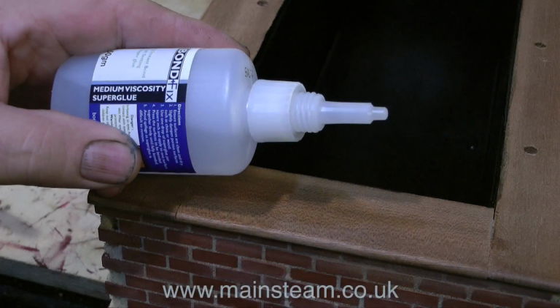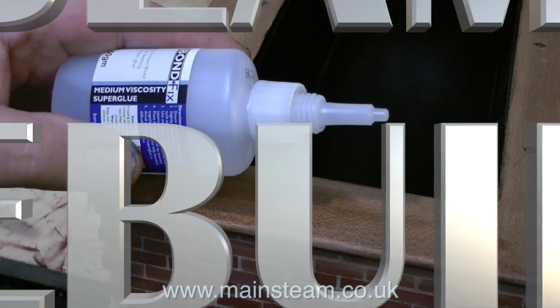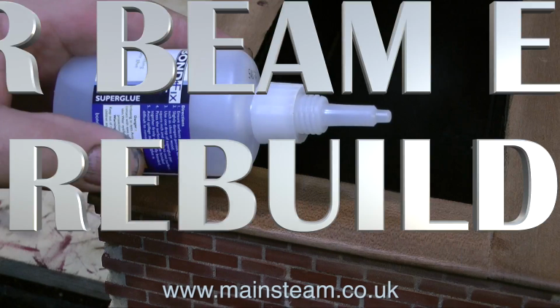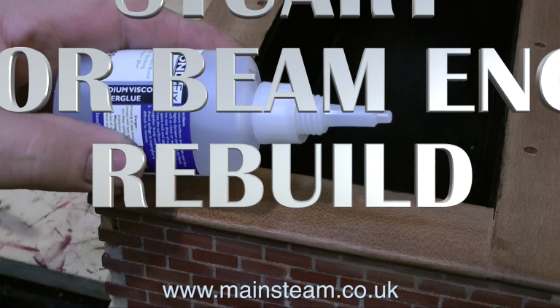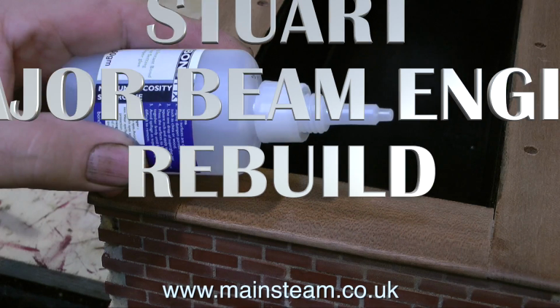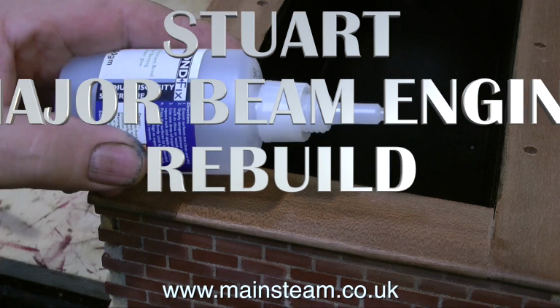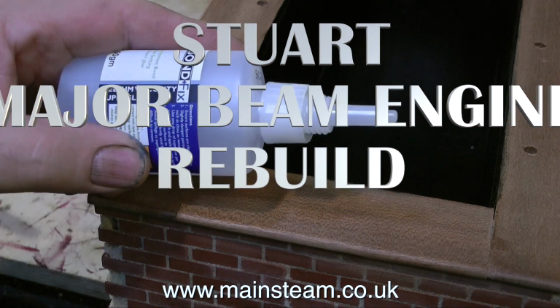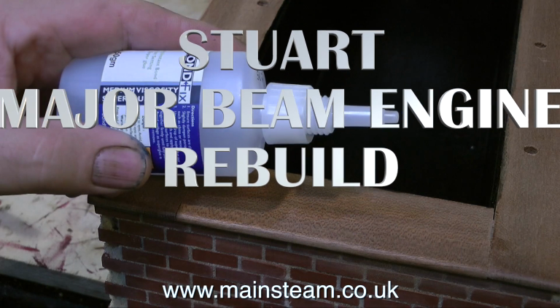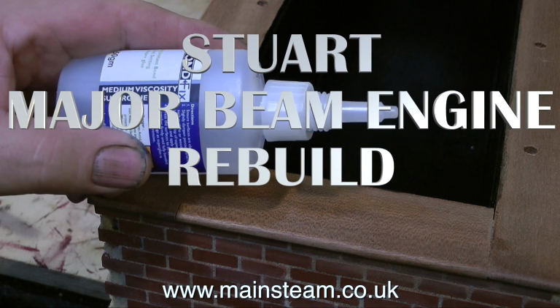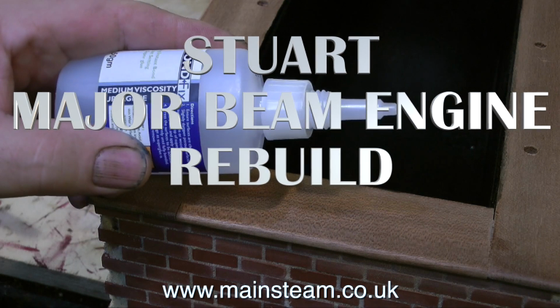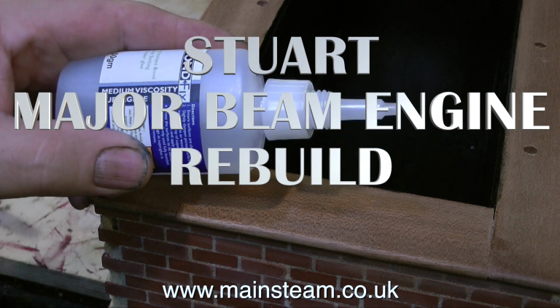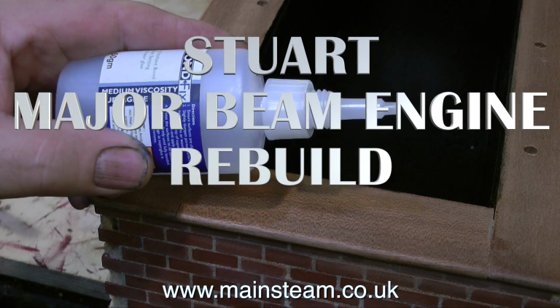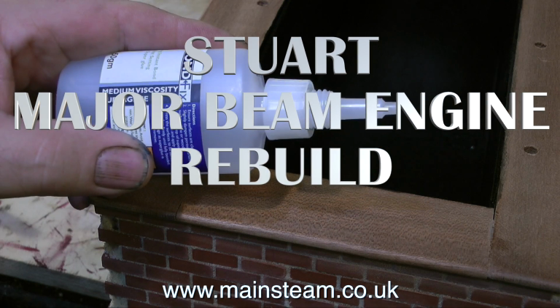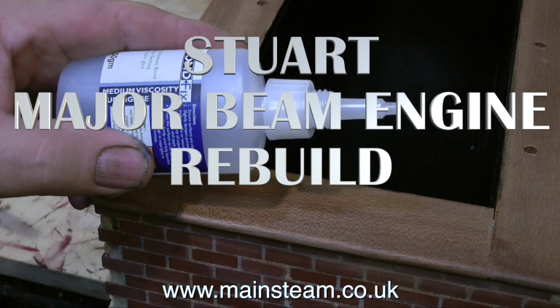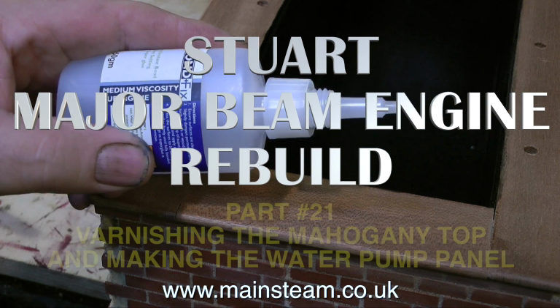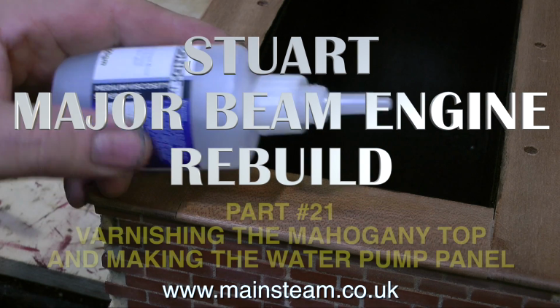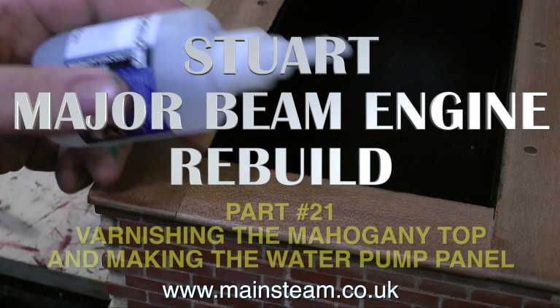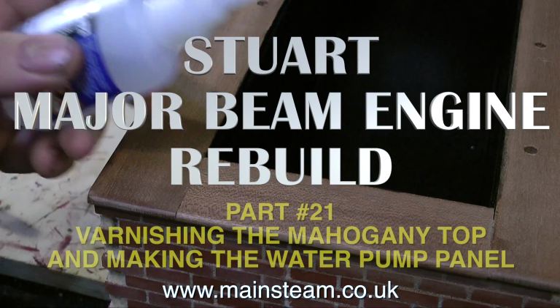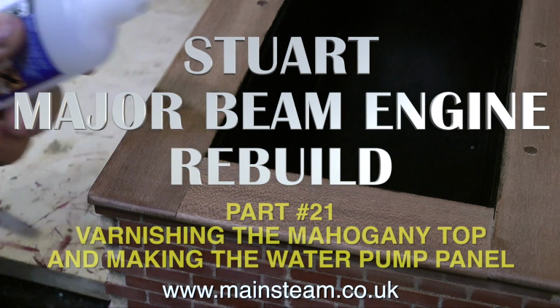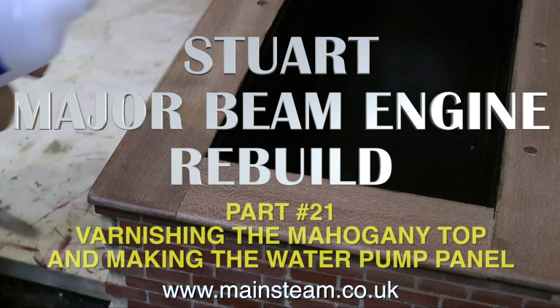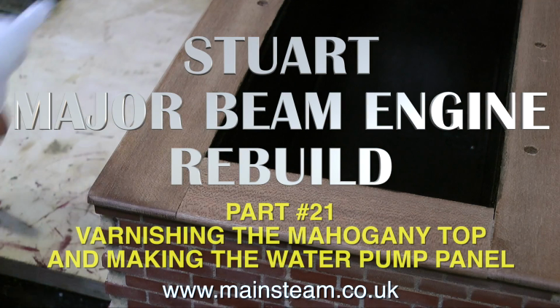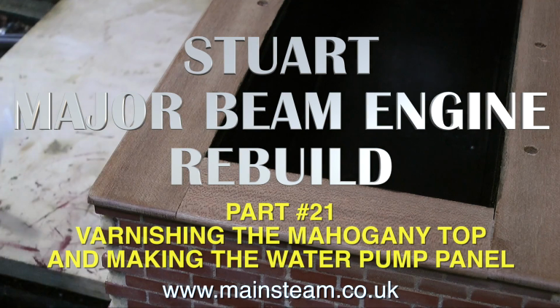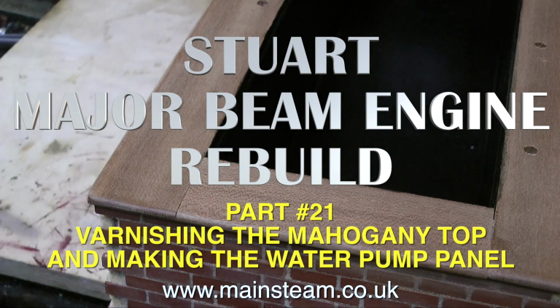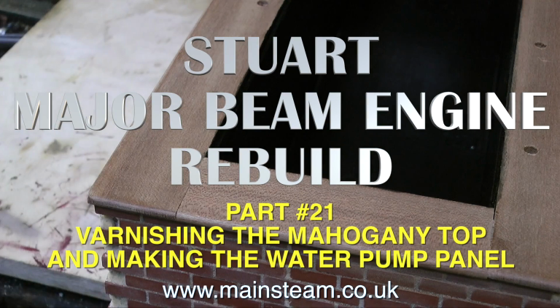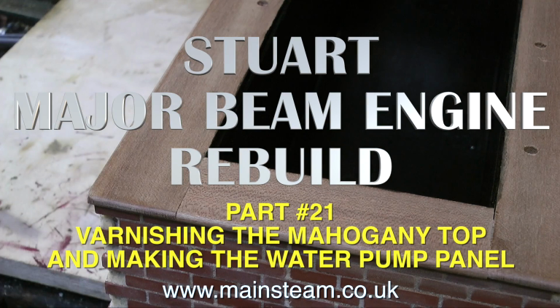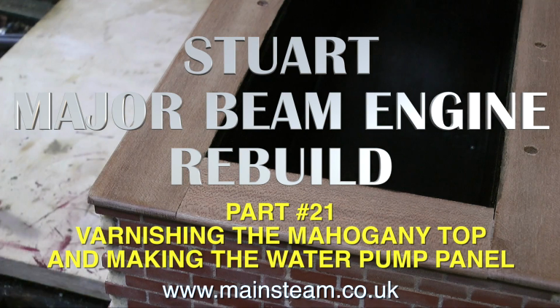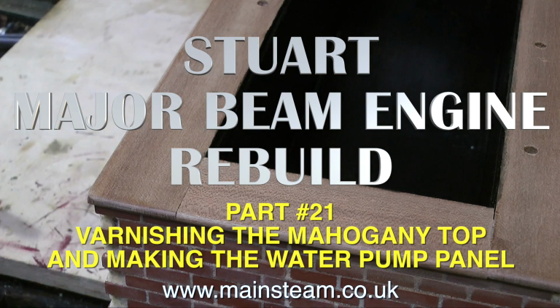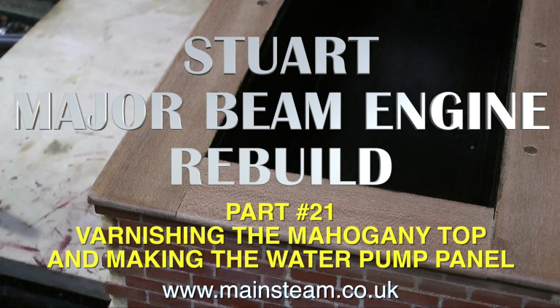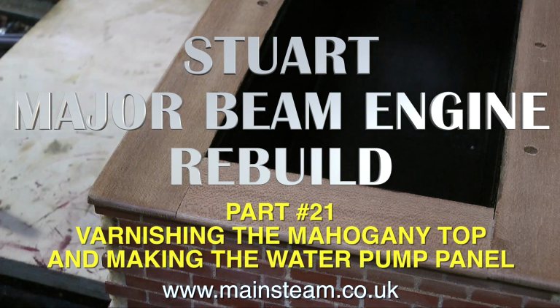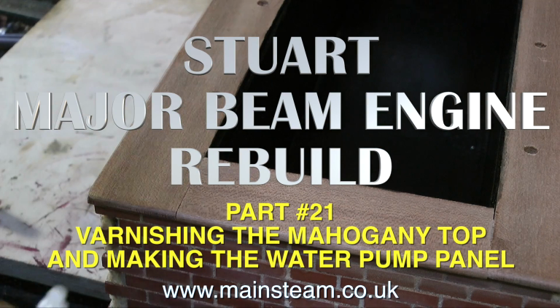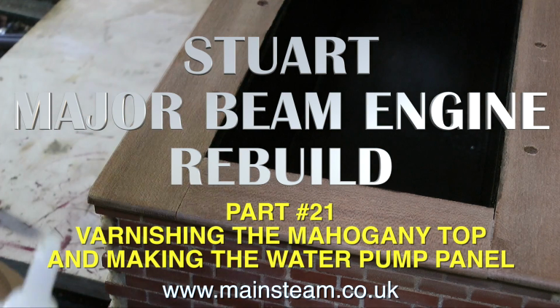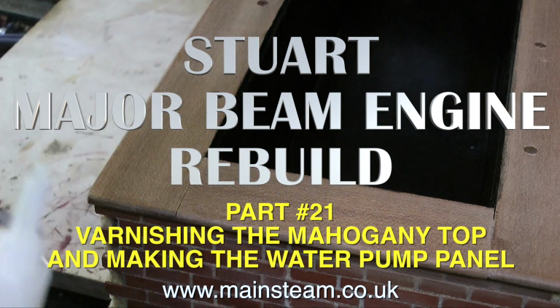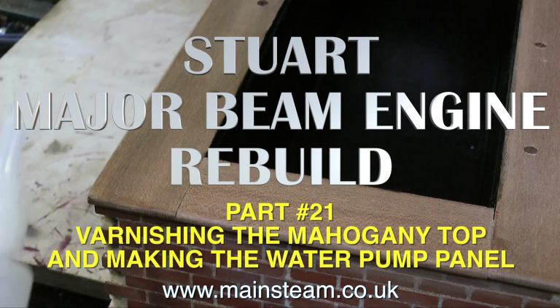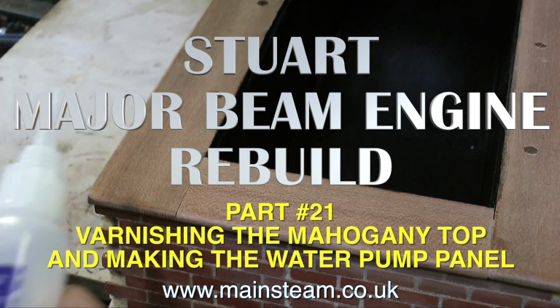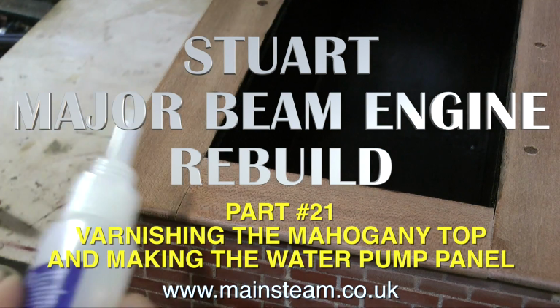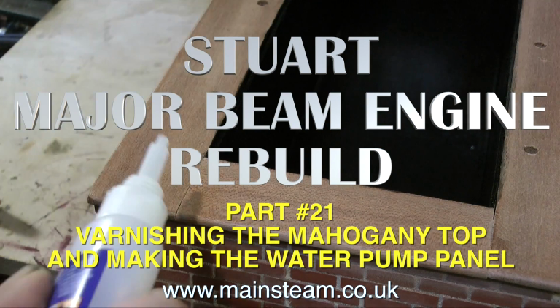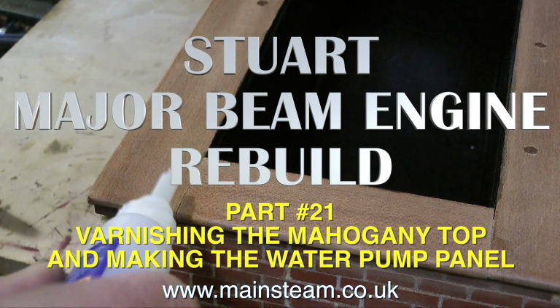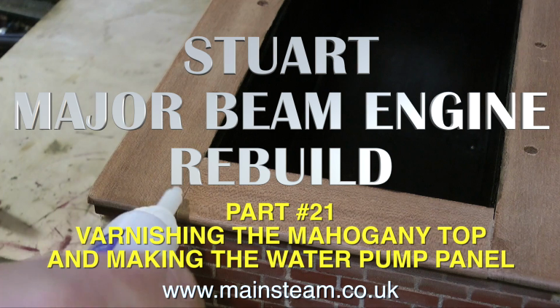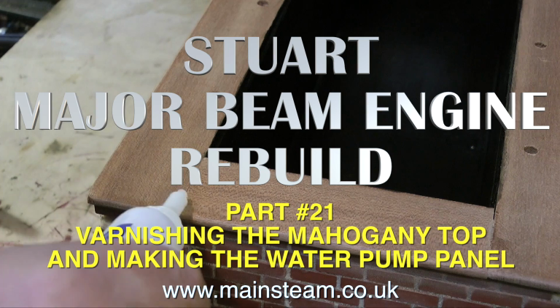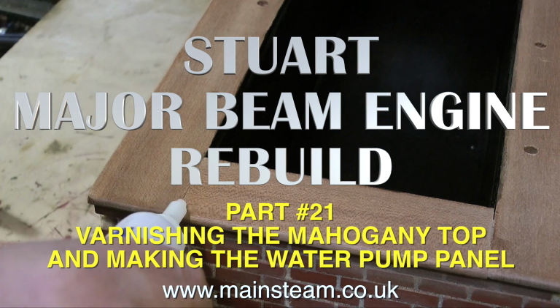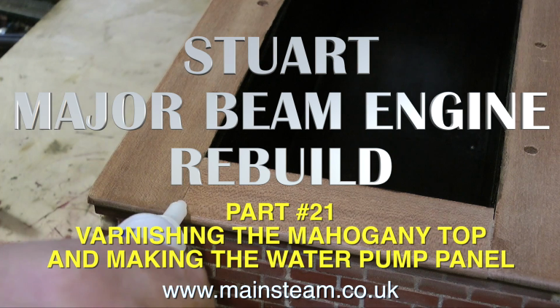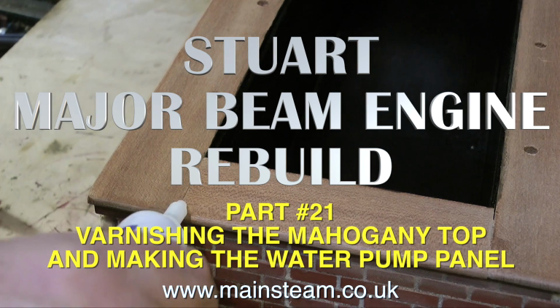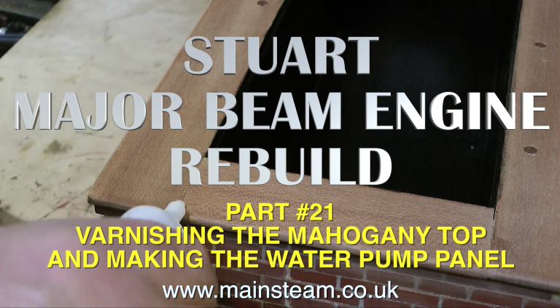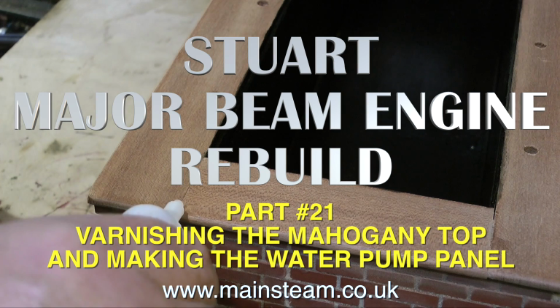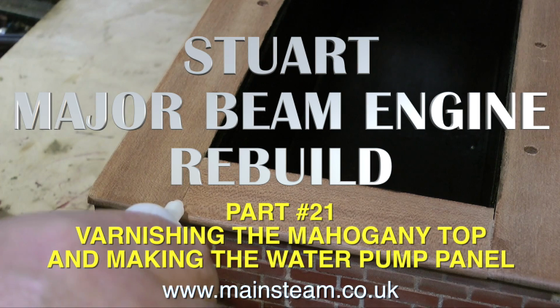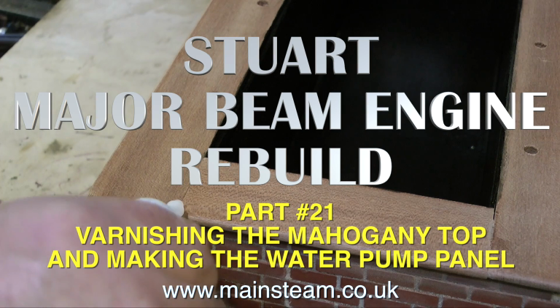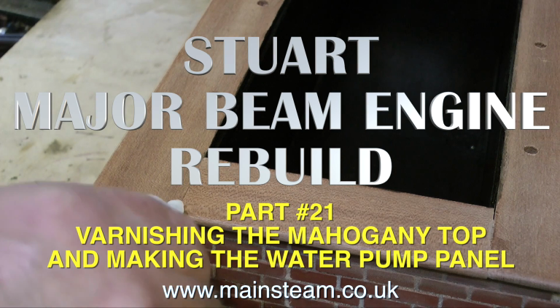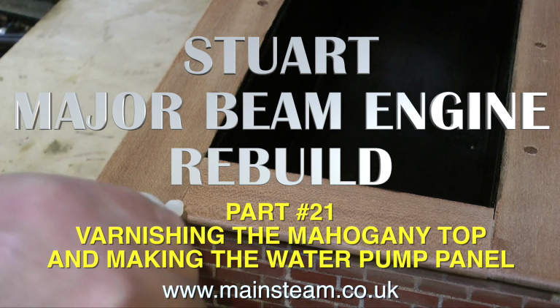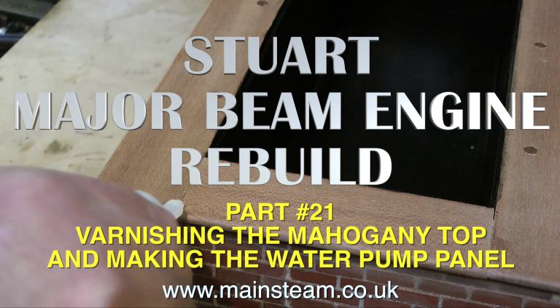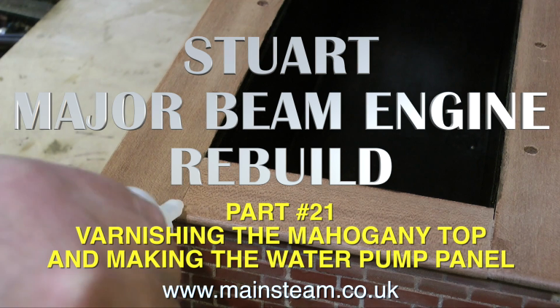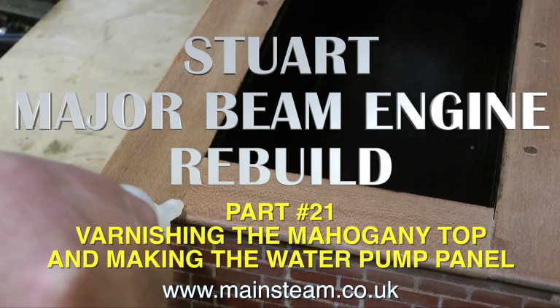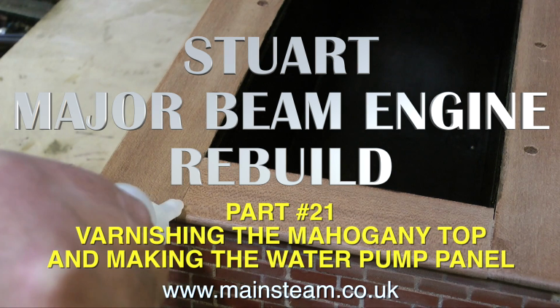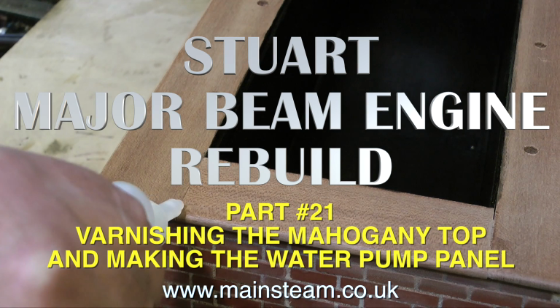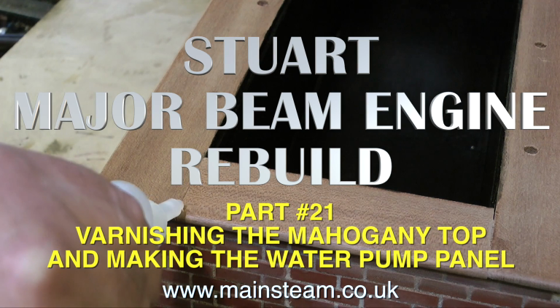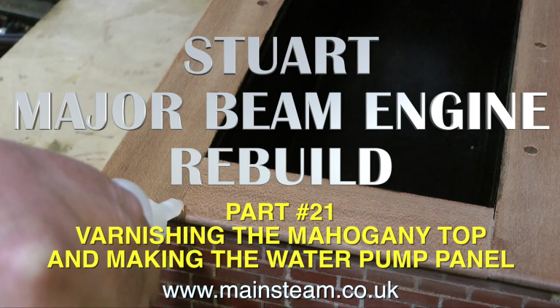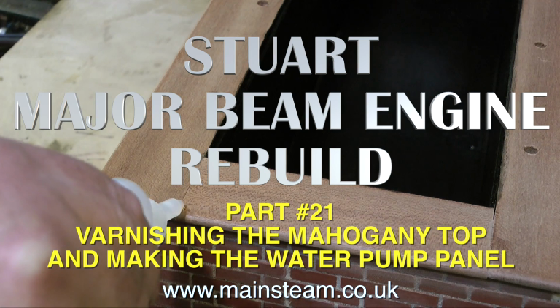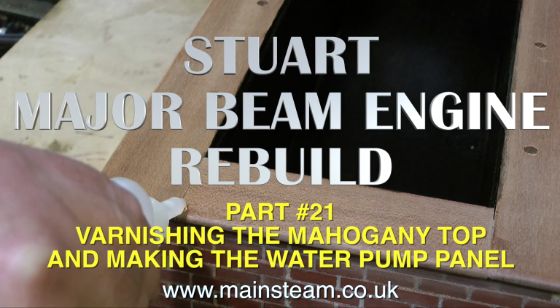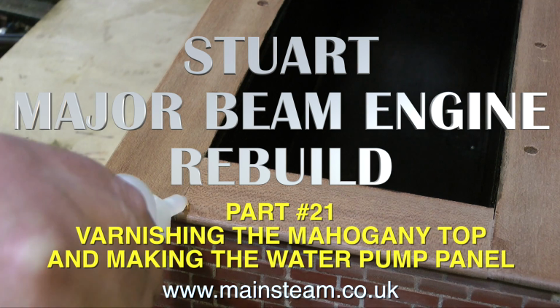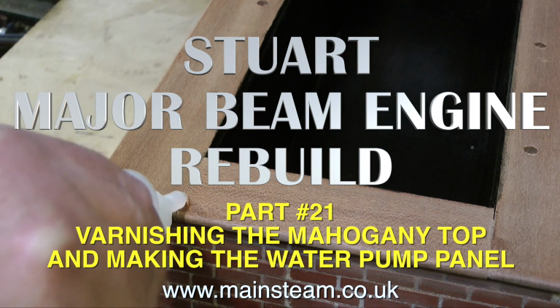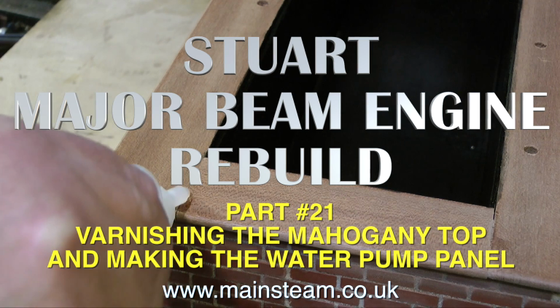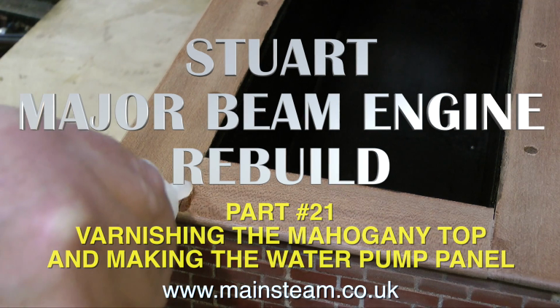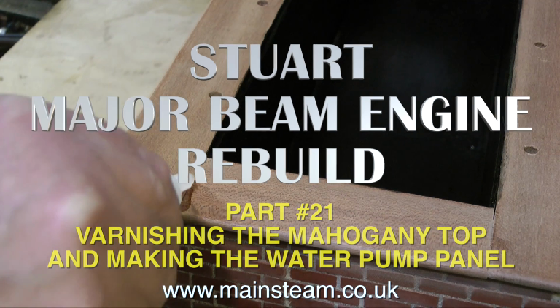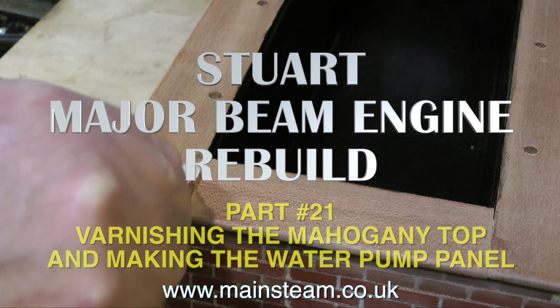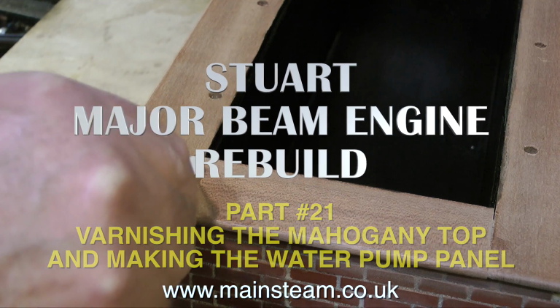Welcome to the Stuart Major Beam Engine Rebuild, this is part 21, varnishing the mahogany top and making the water pump panel.